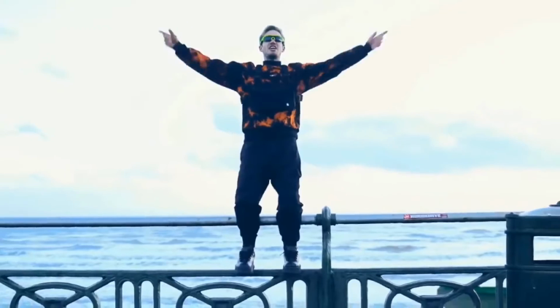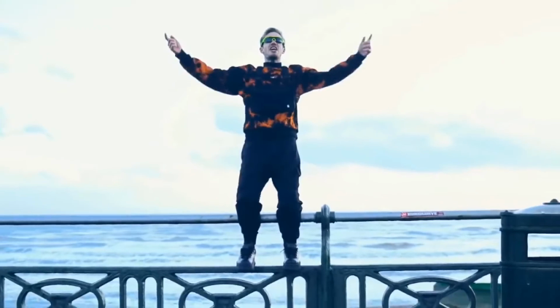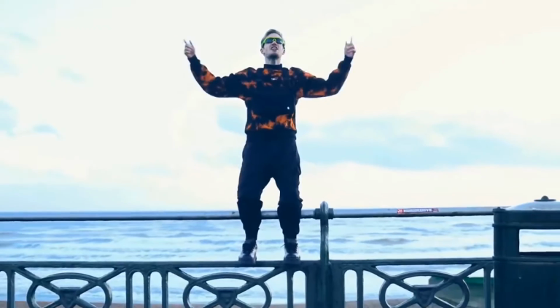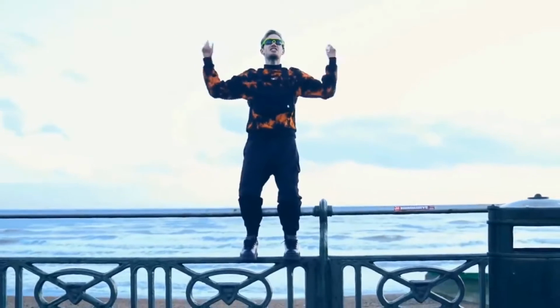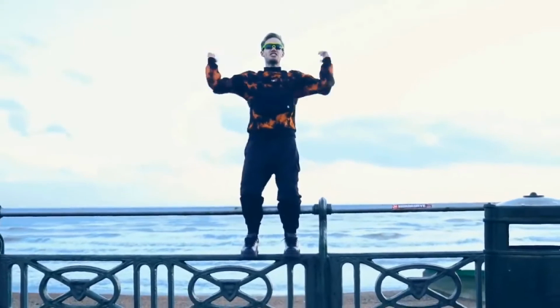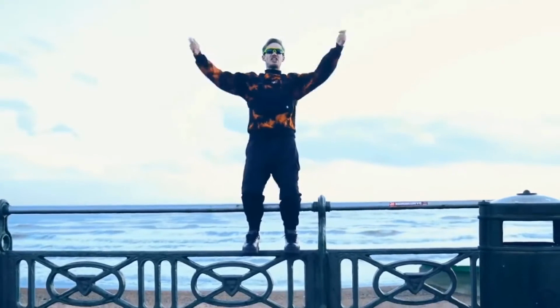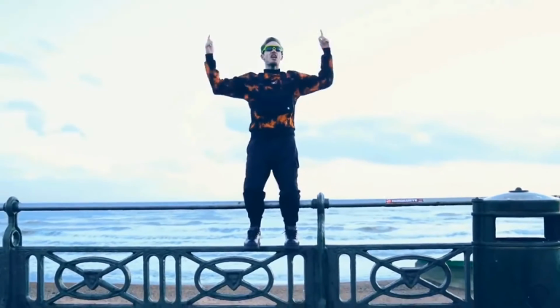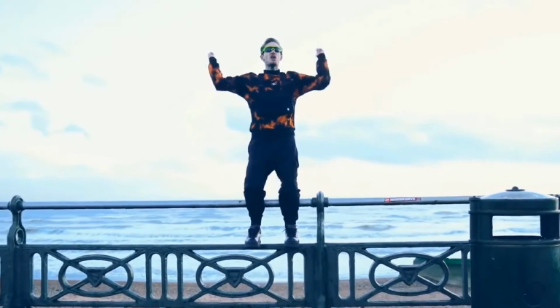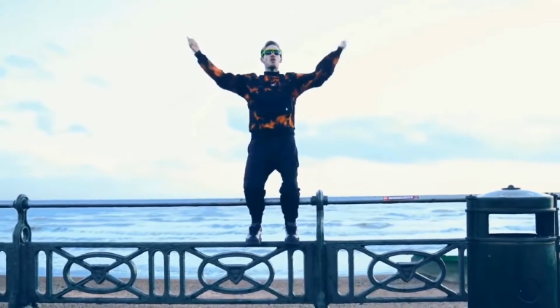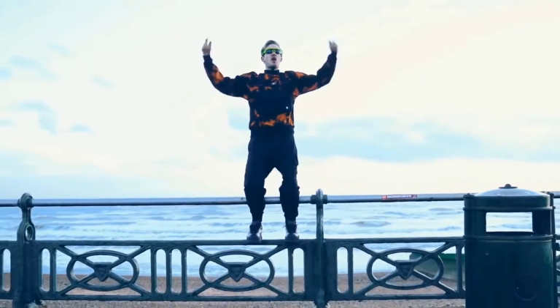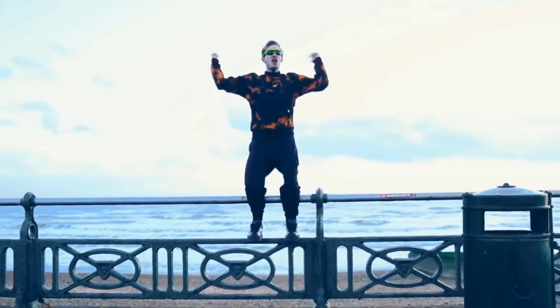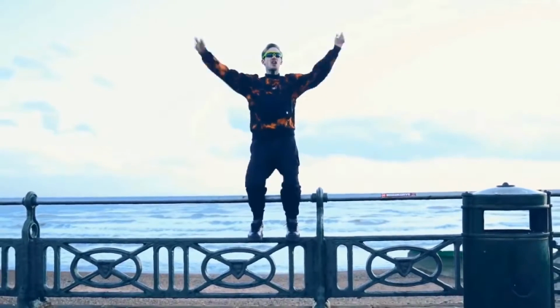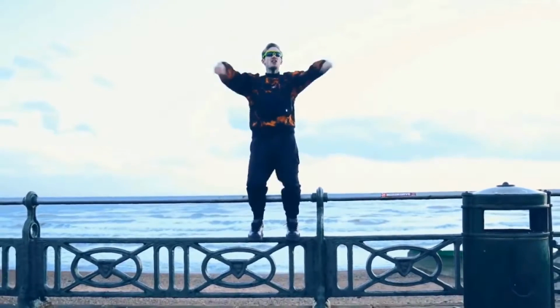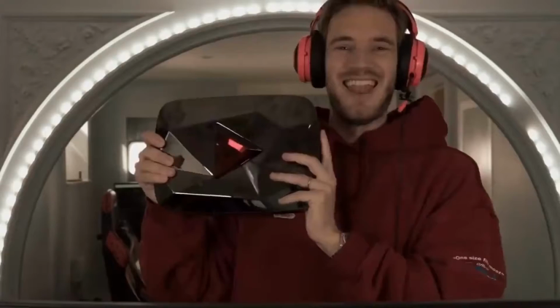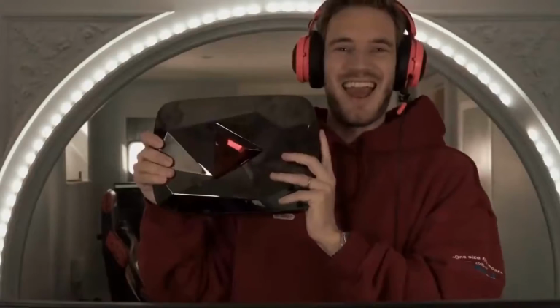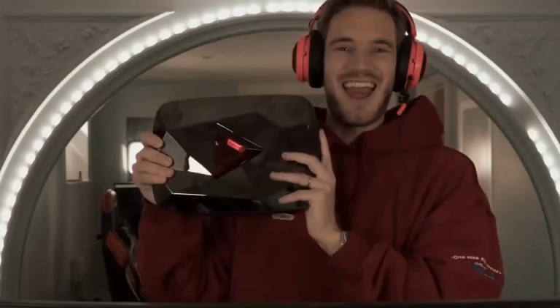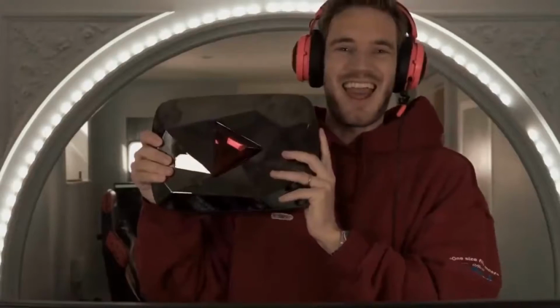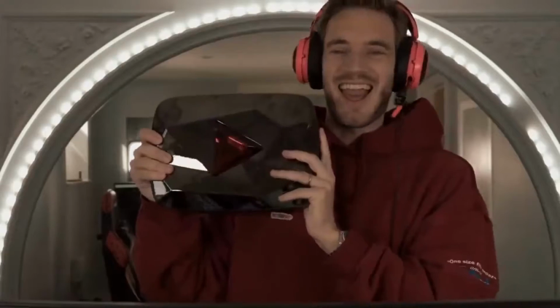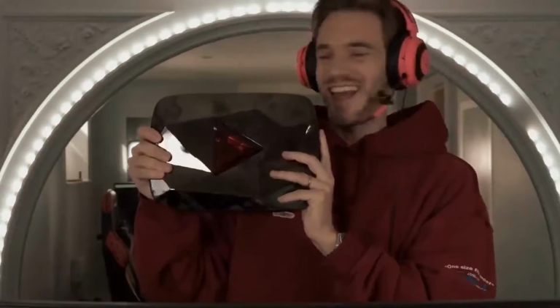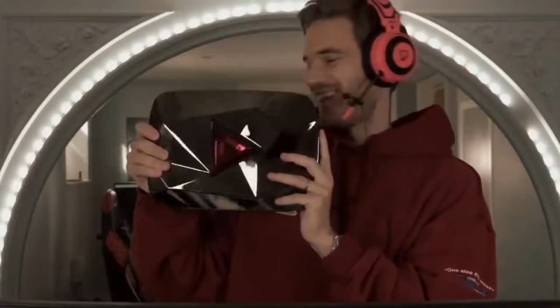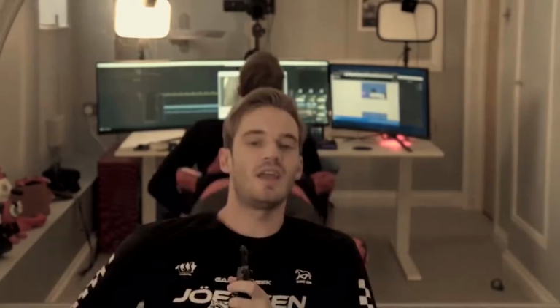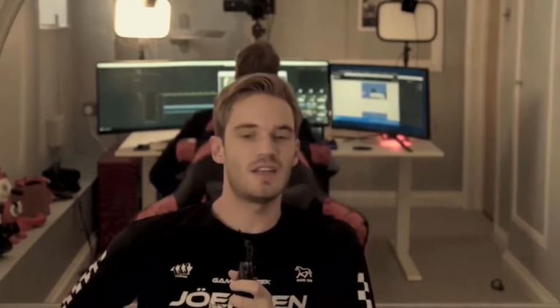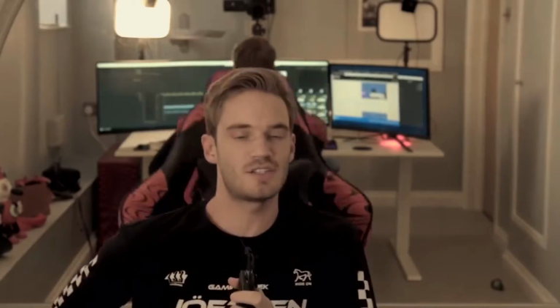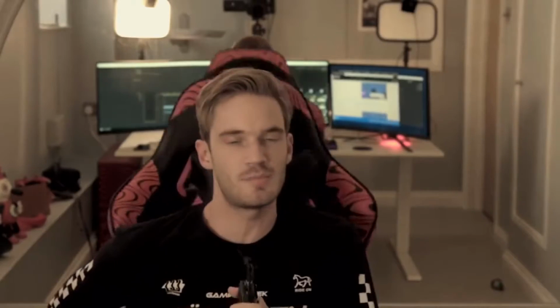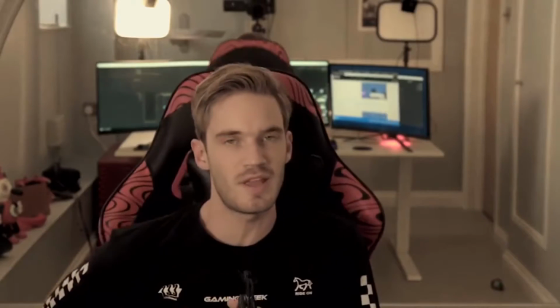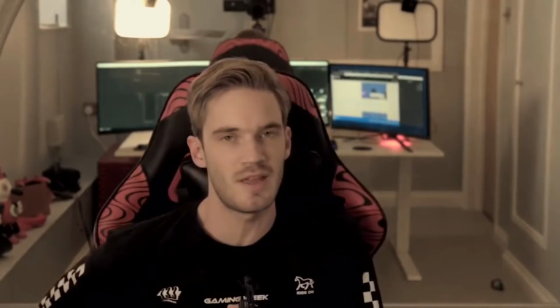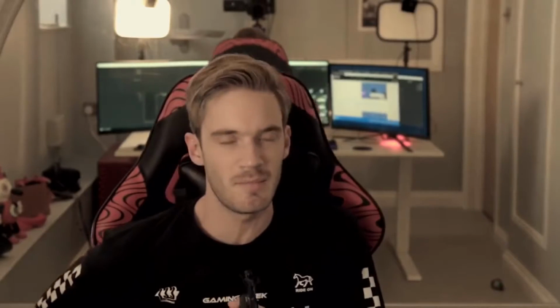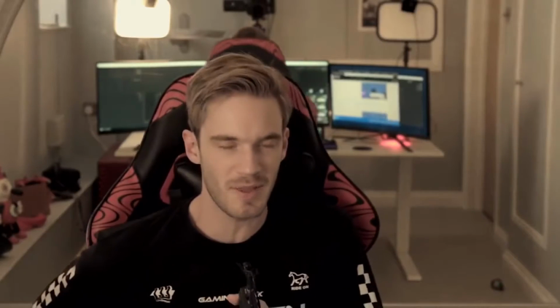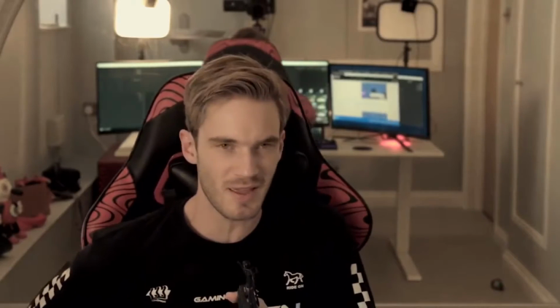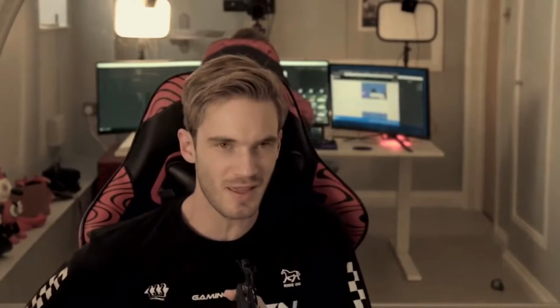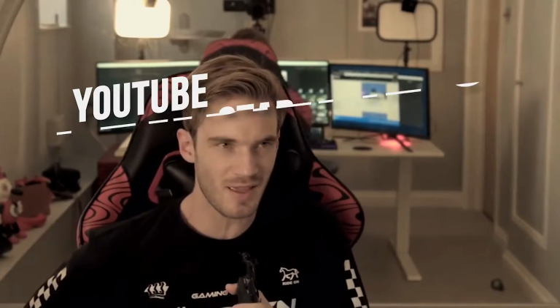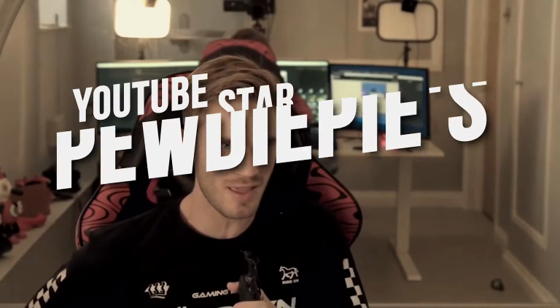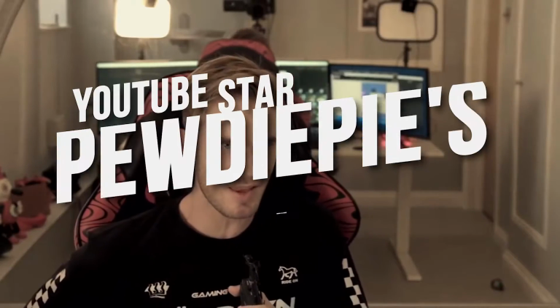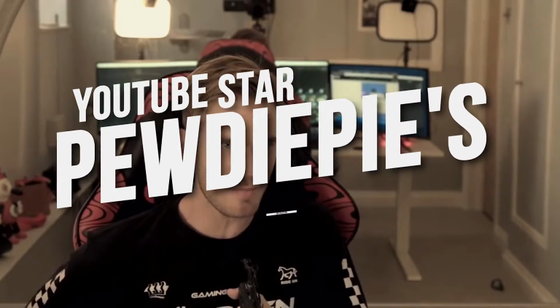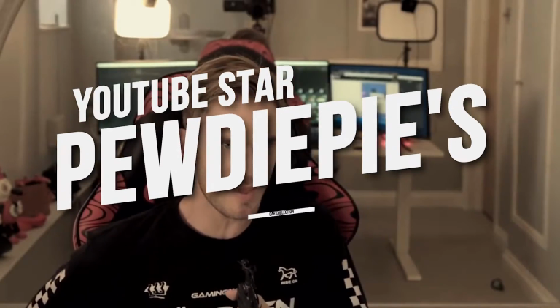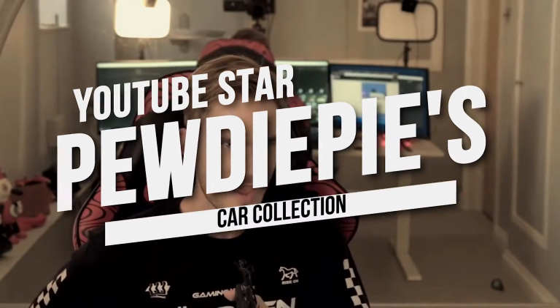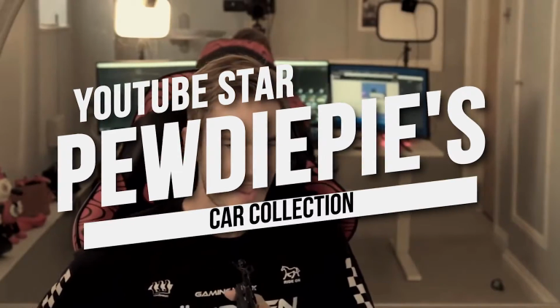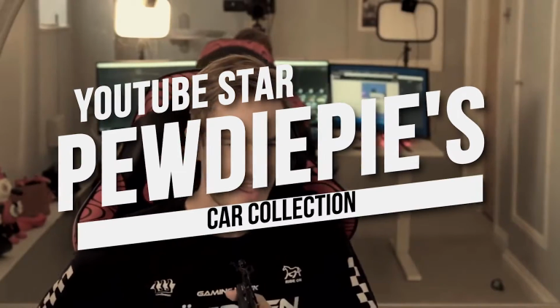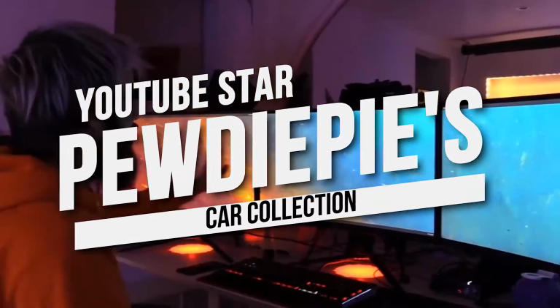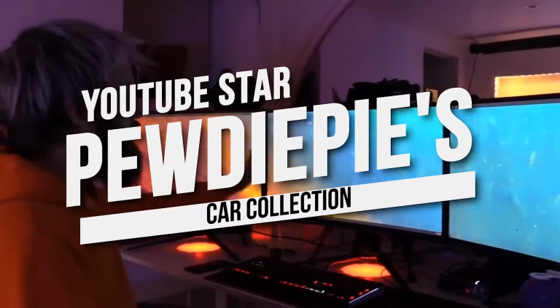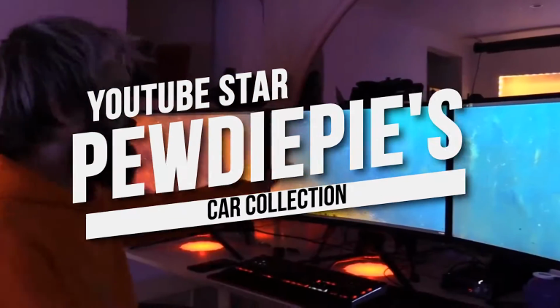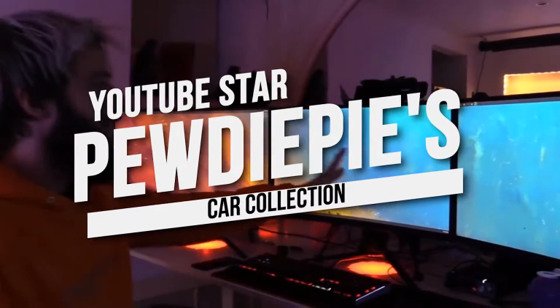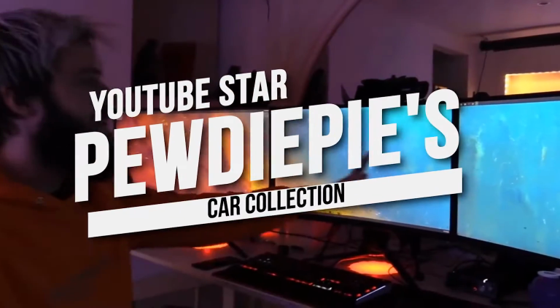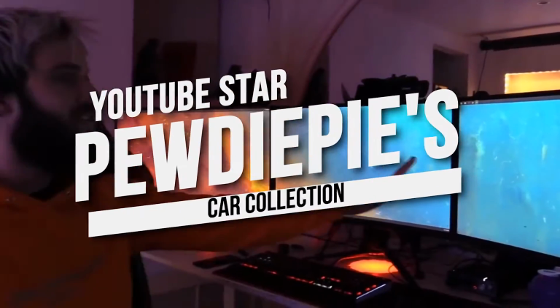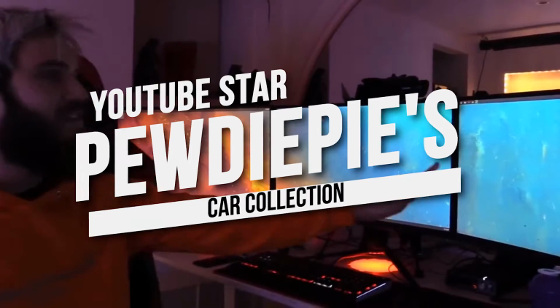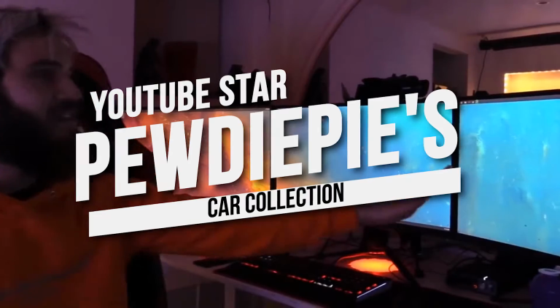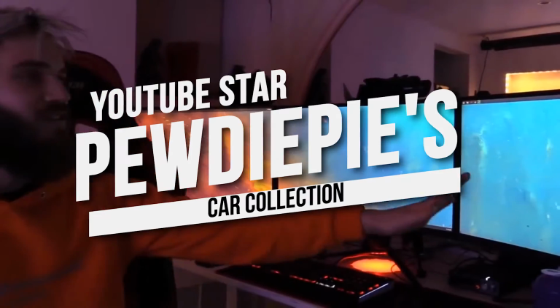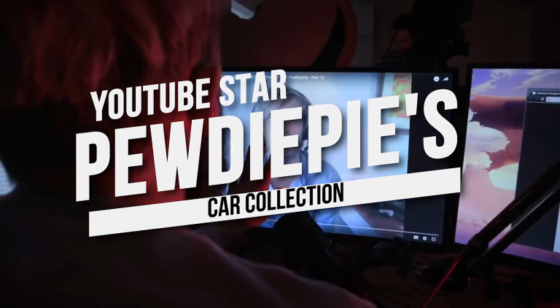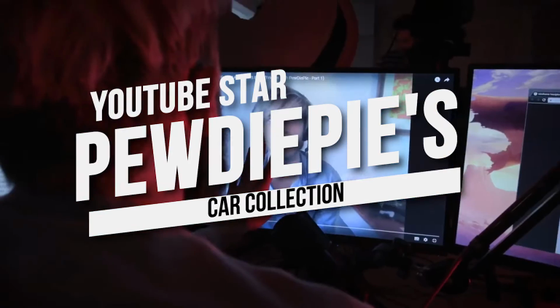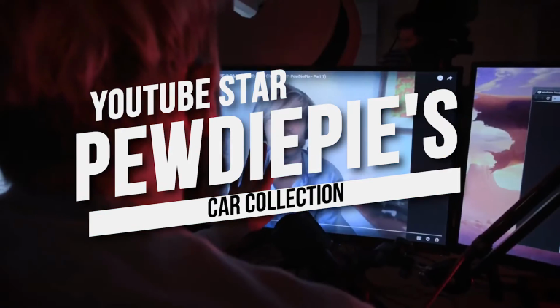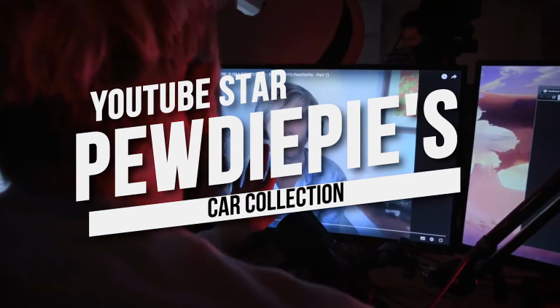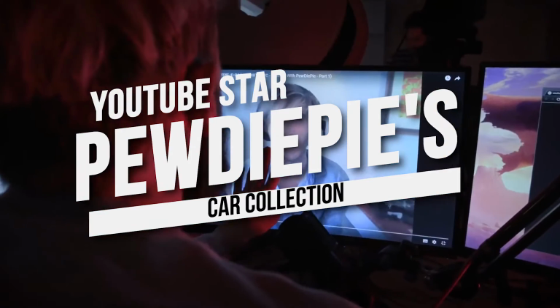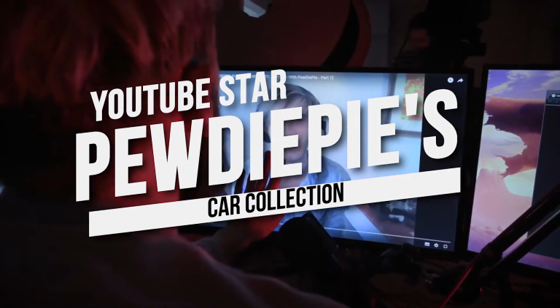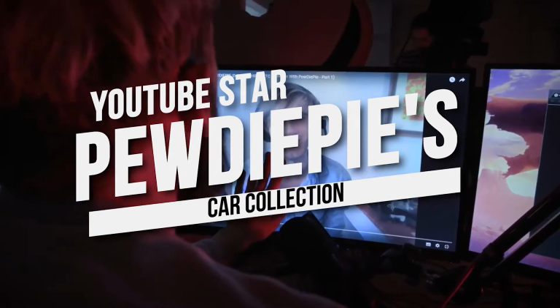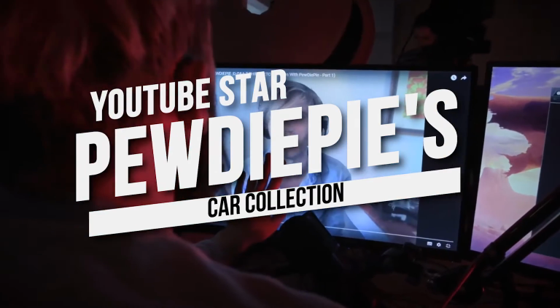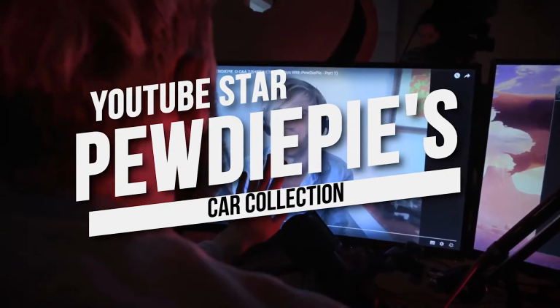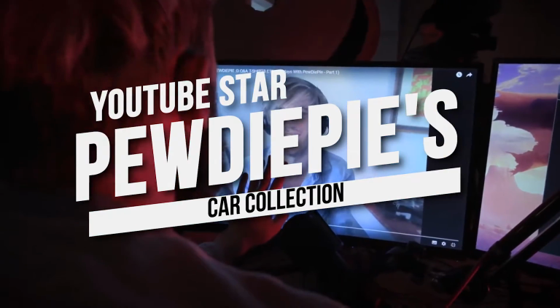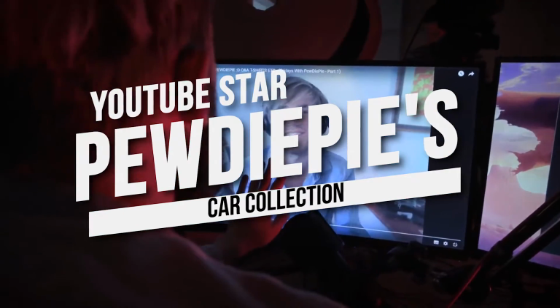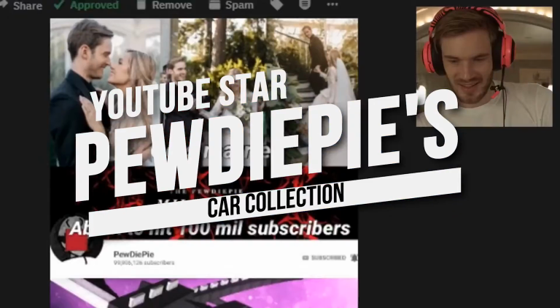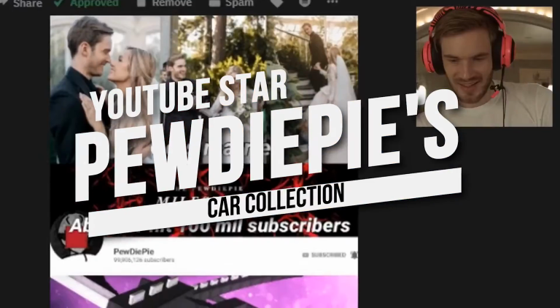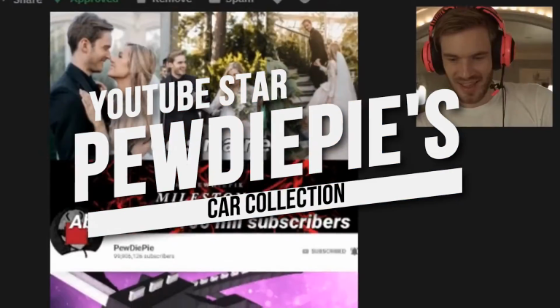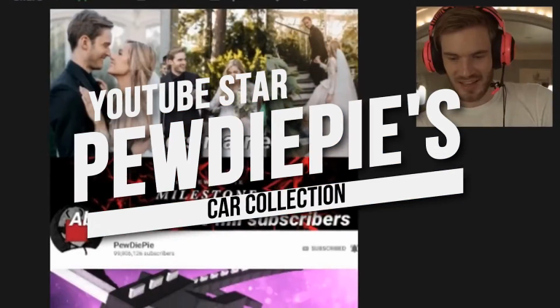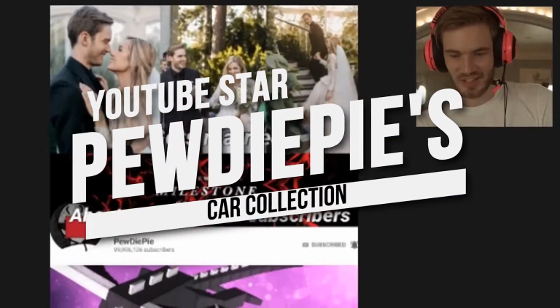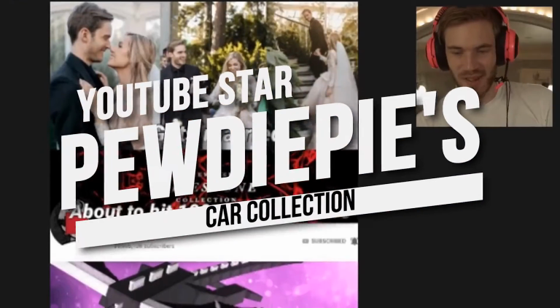Hey everyone and welcome back to the channel. Today we are going to discuss YouTube star PewDiePie's car collection. Let's get right into it.